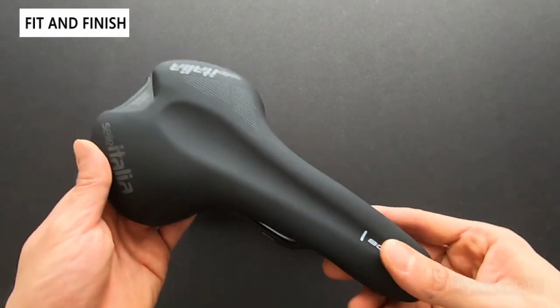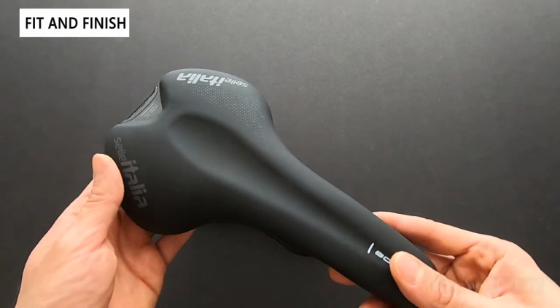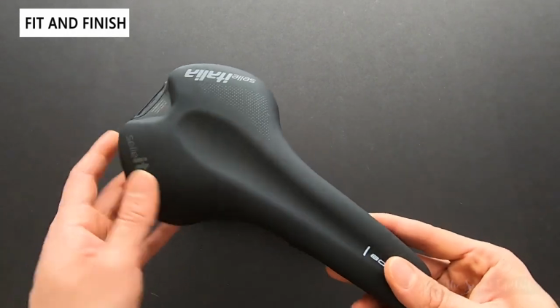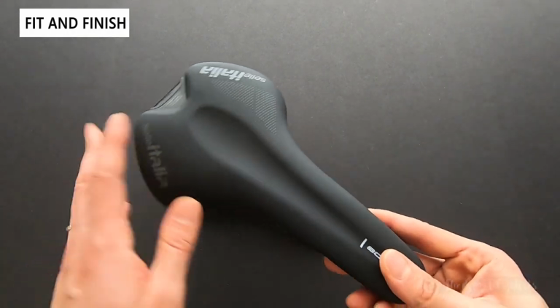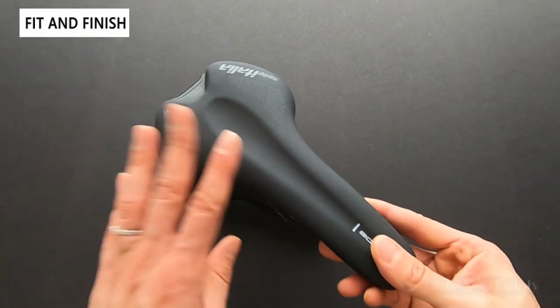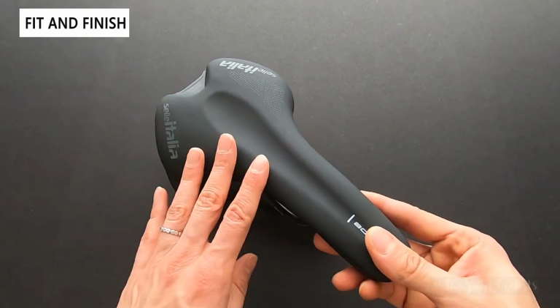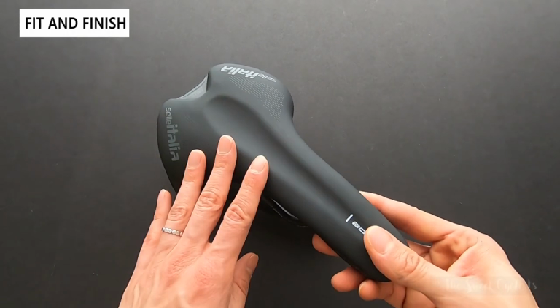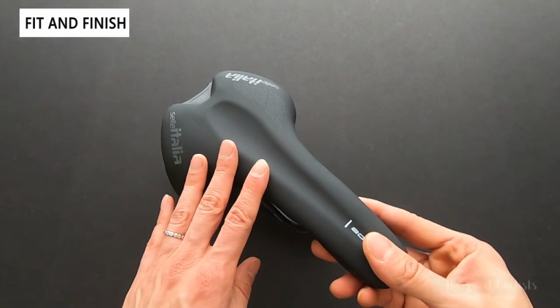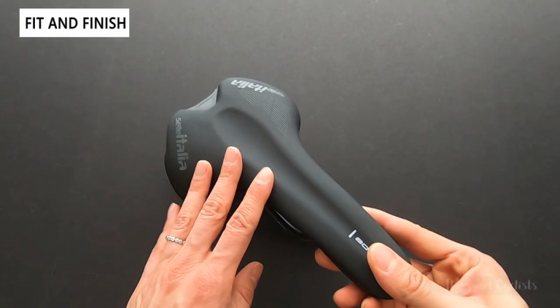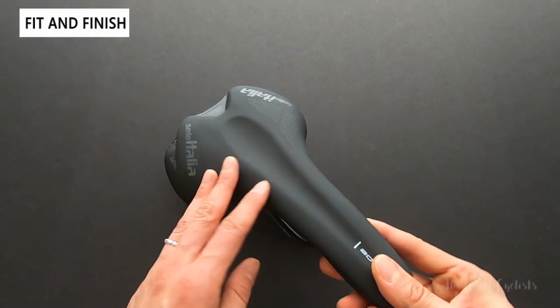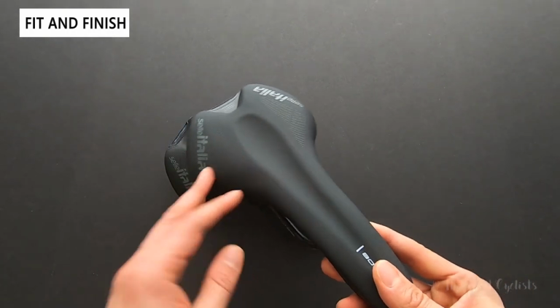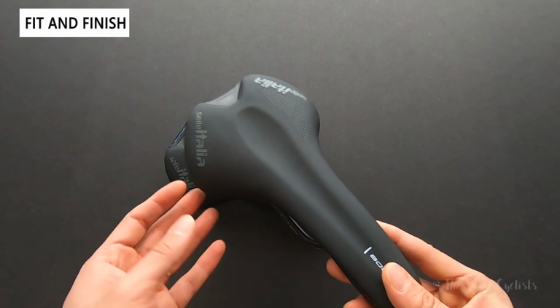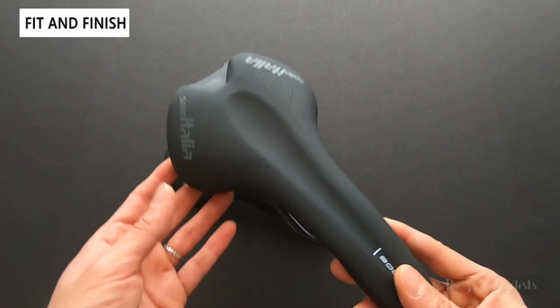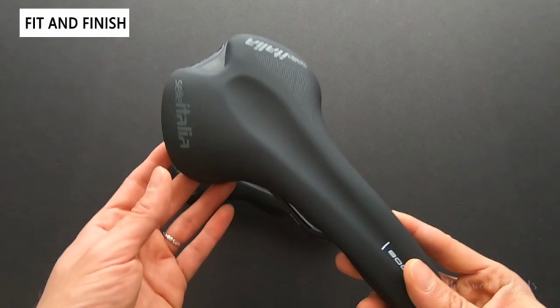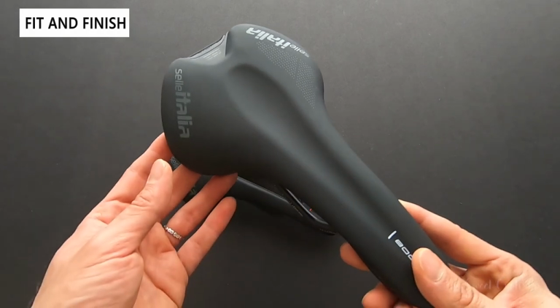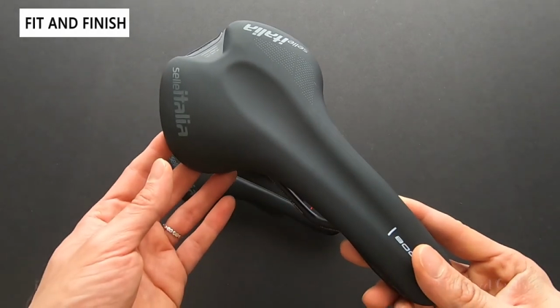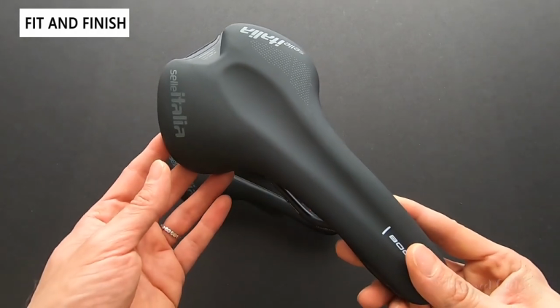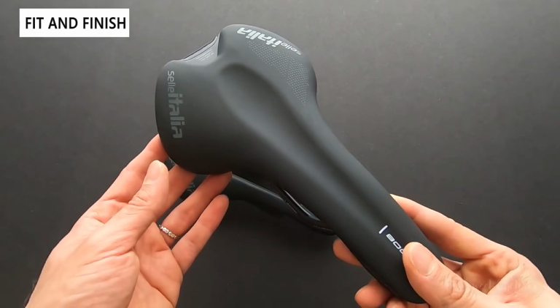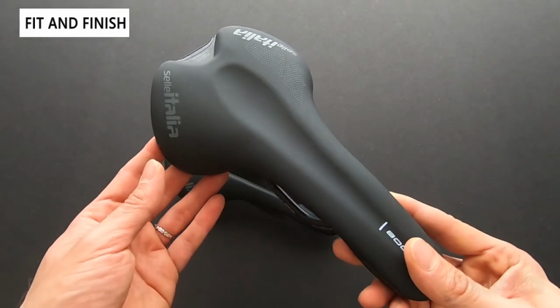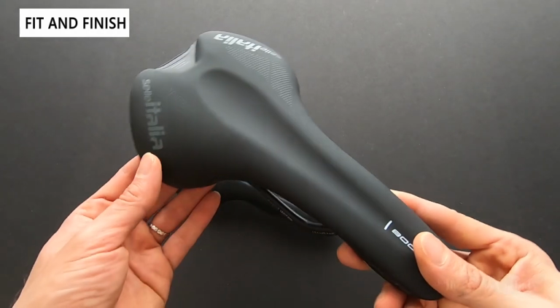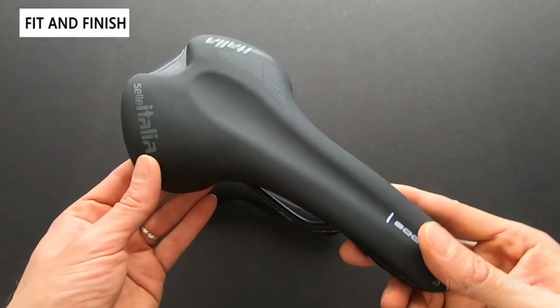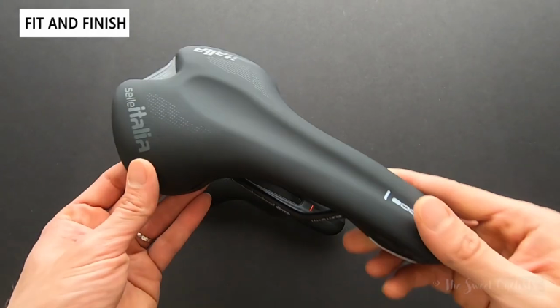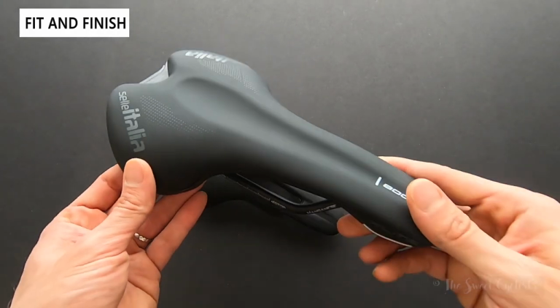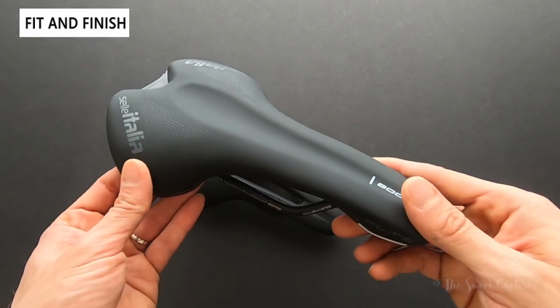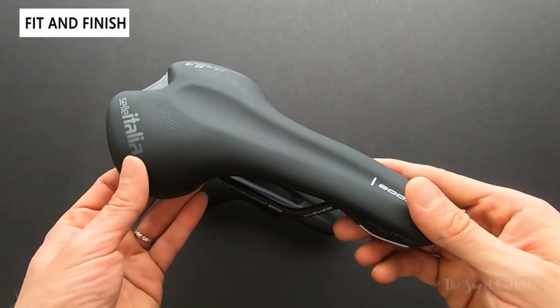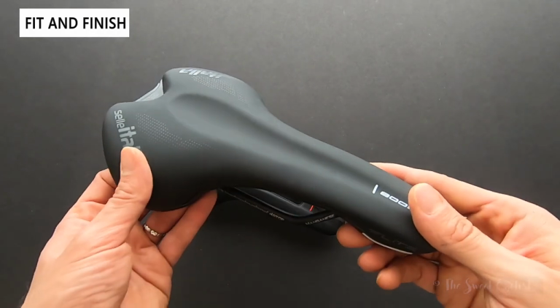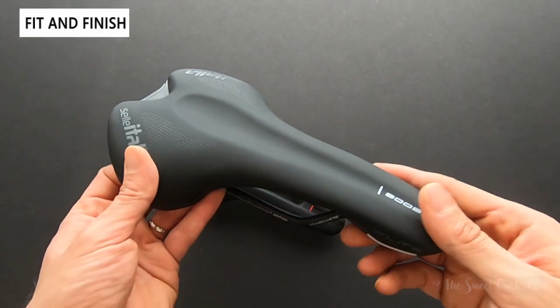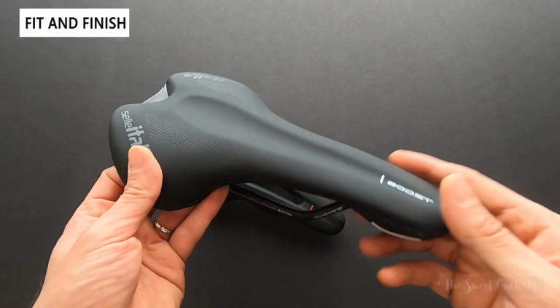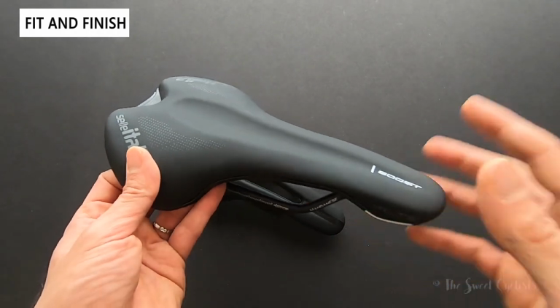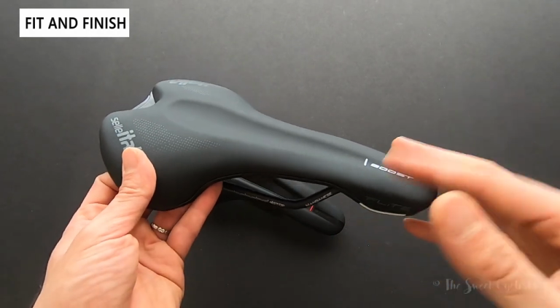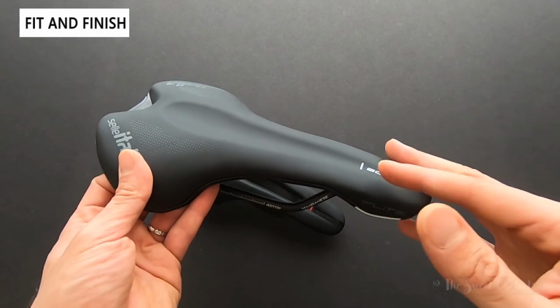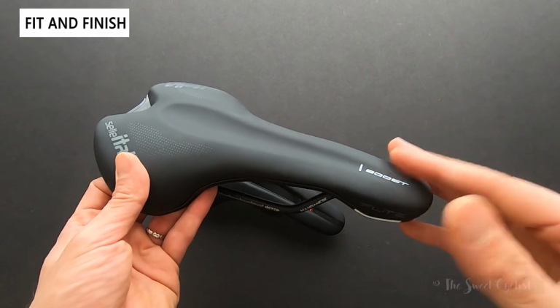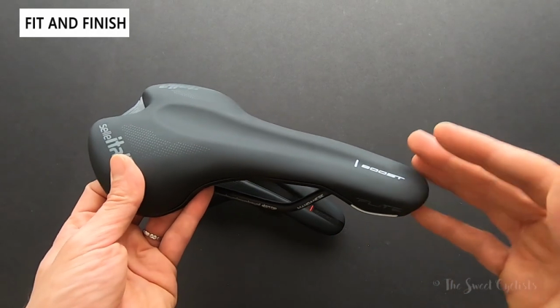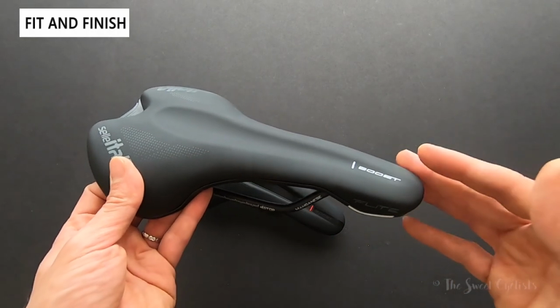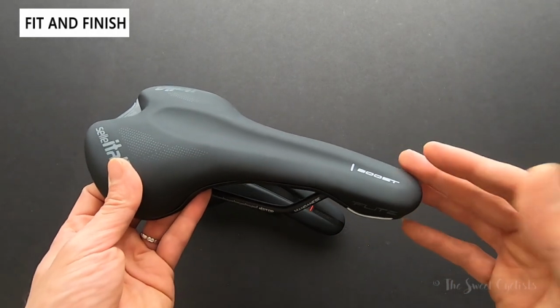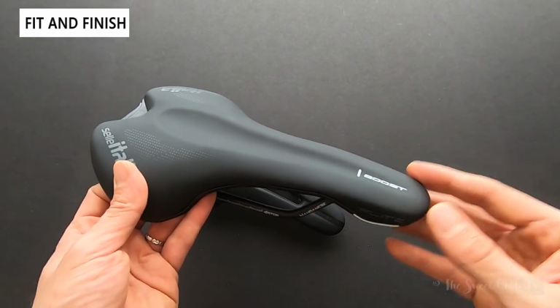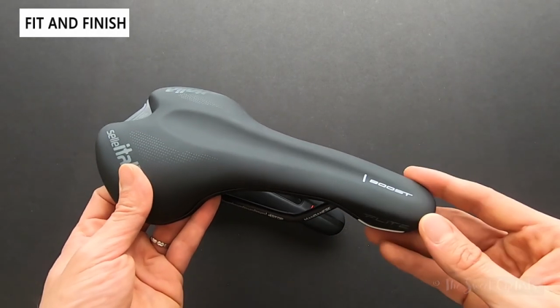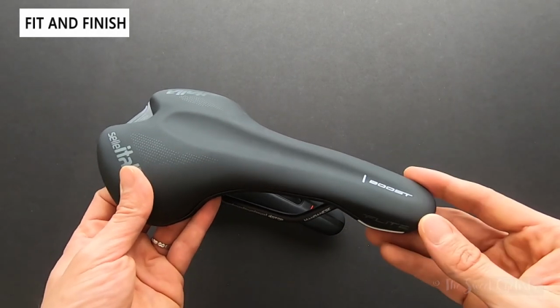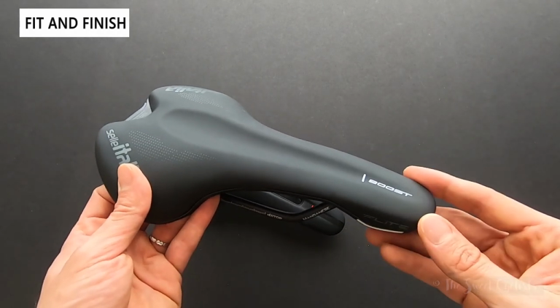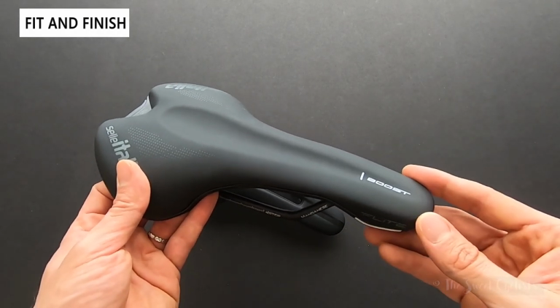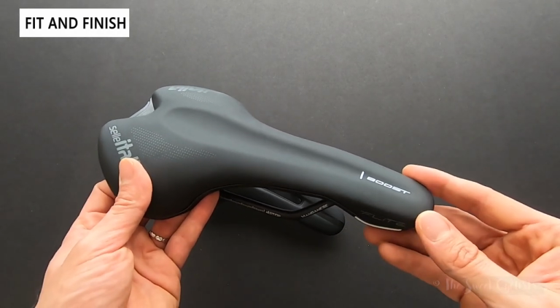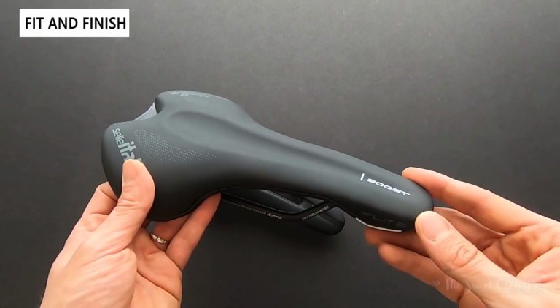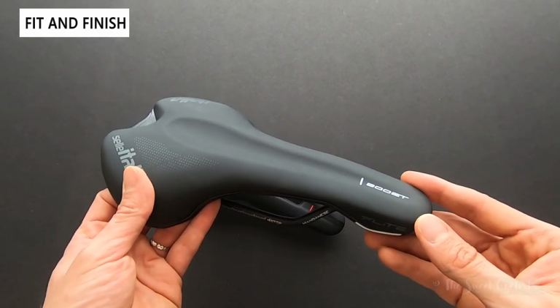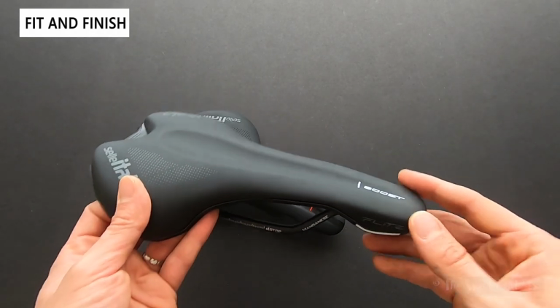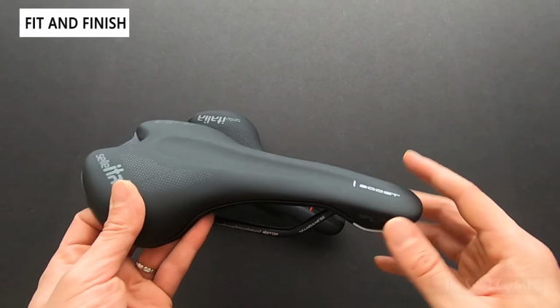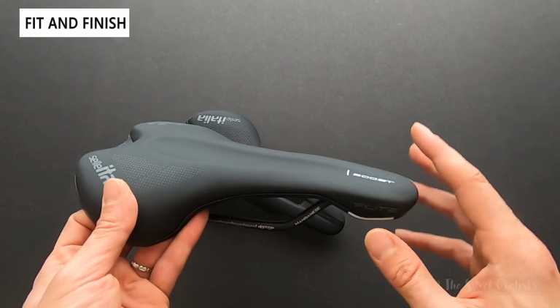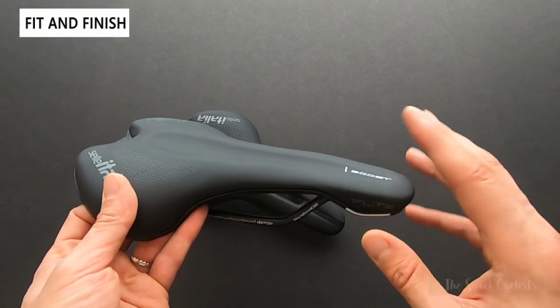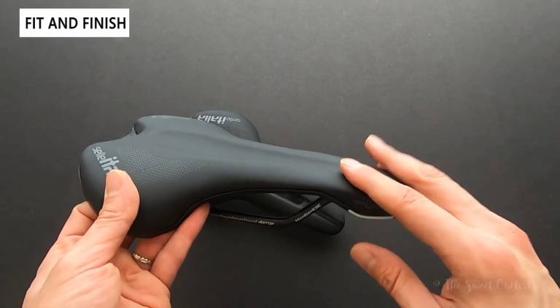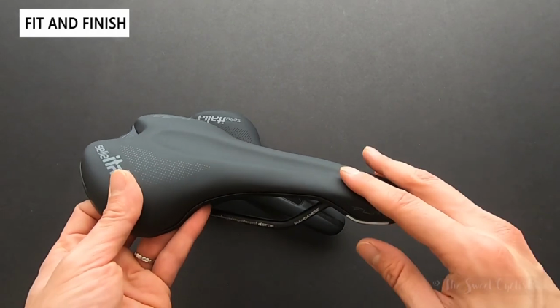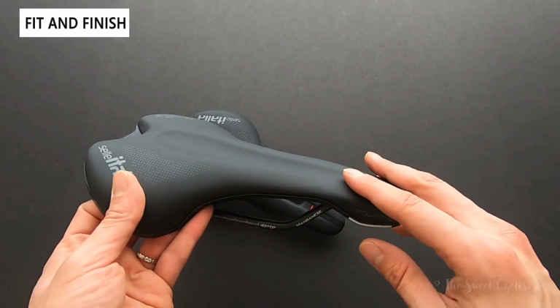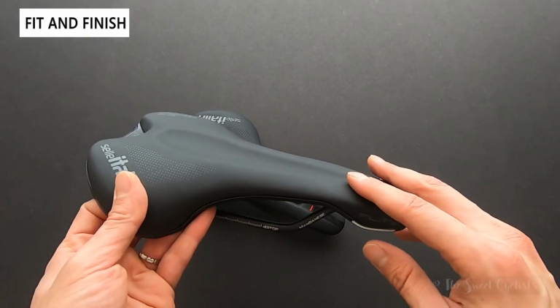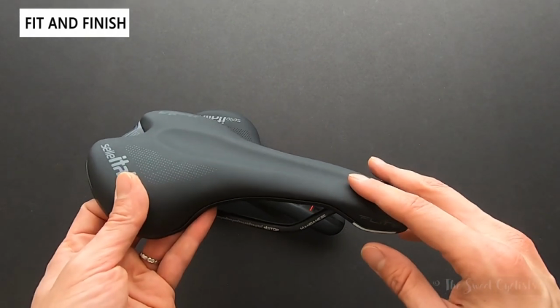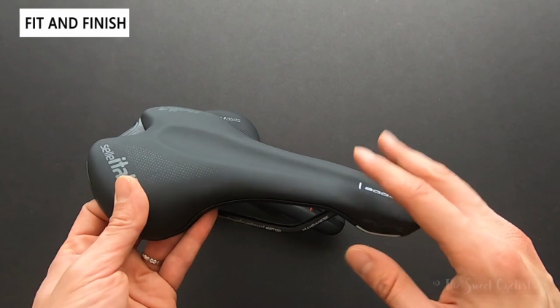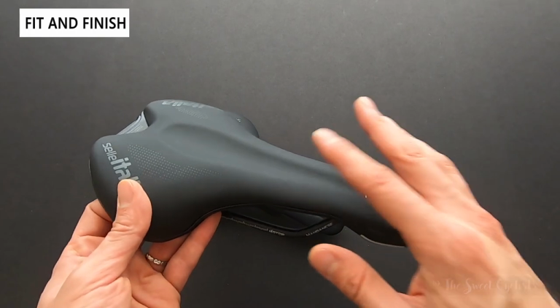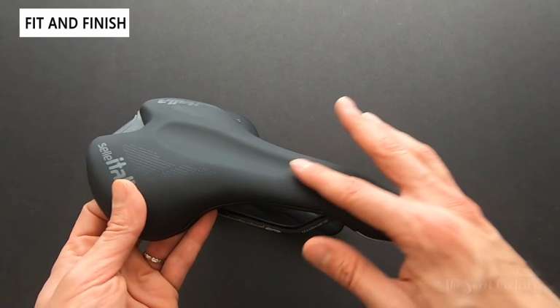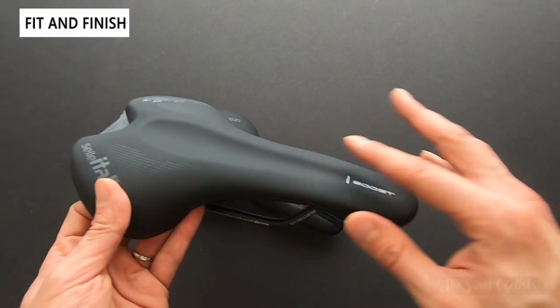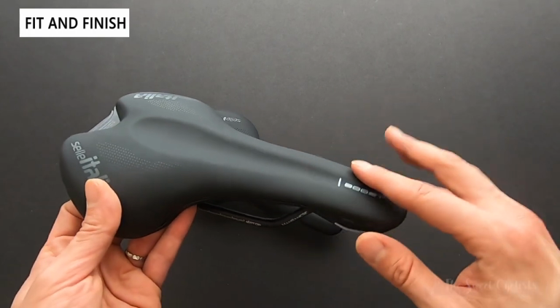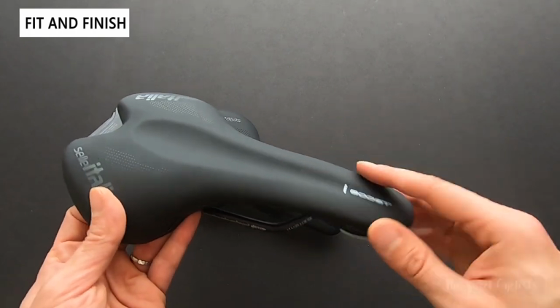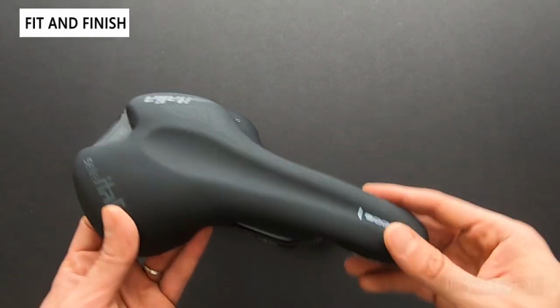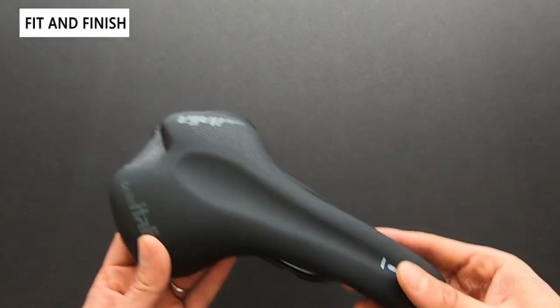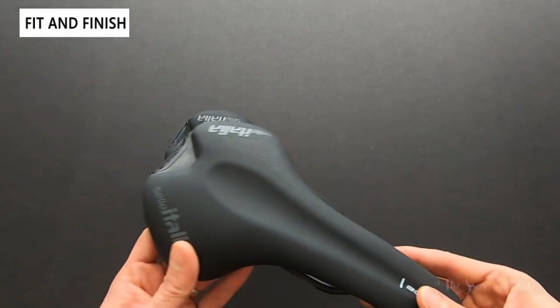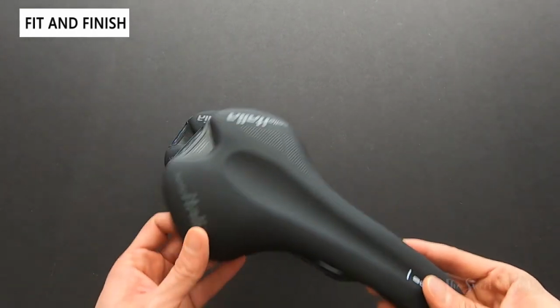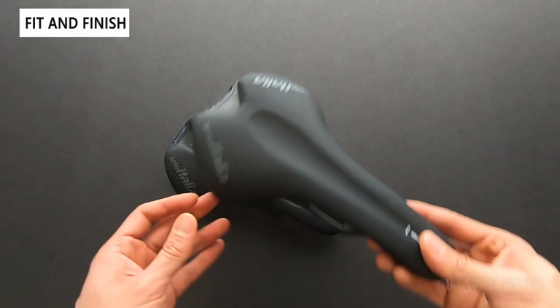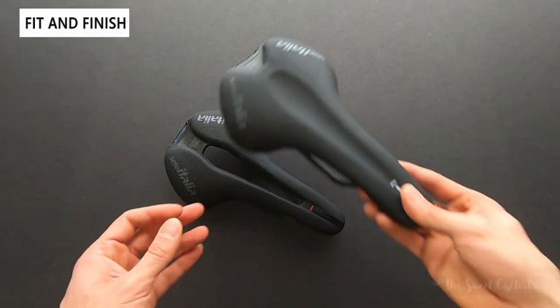The ratings for these saddles are more suited for lower, shorter, and faster riding rather than endurance — Sella Italia does have more endurance-oriented variations available.